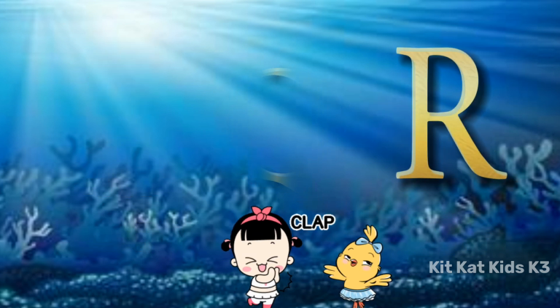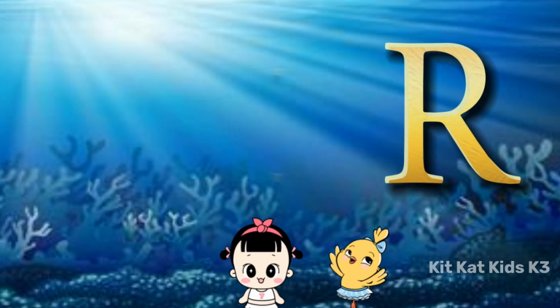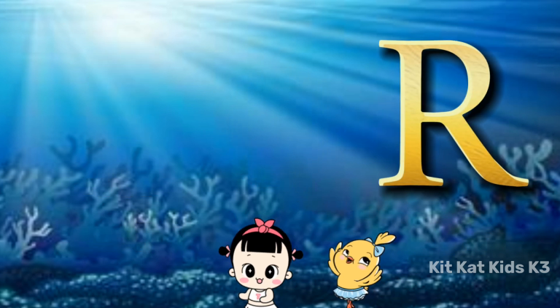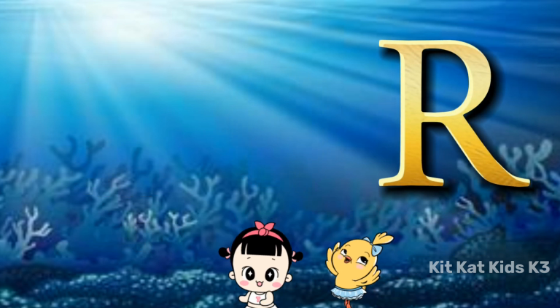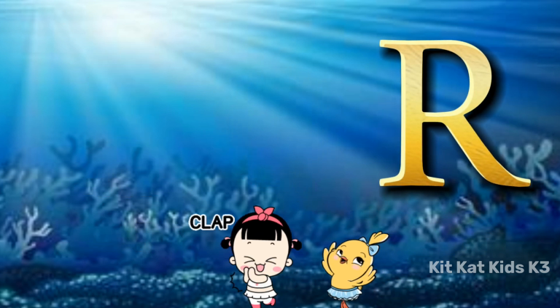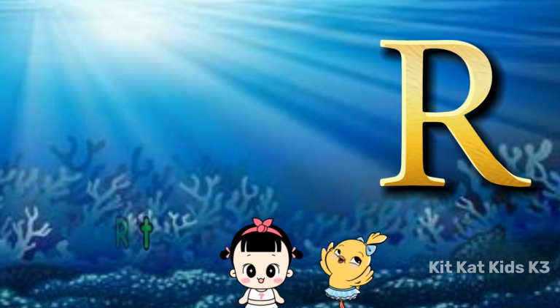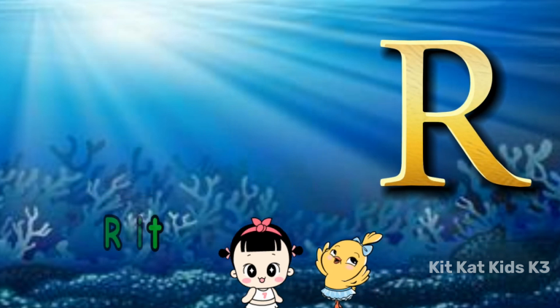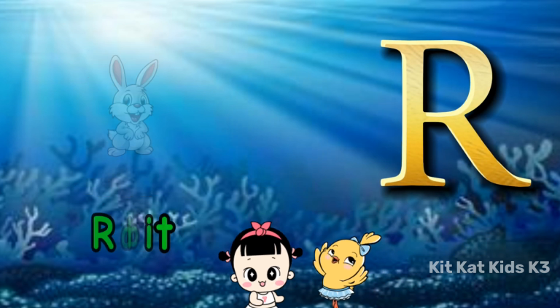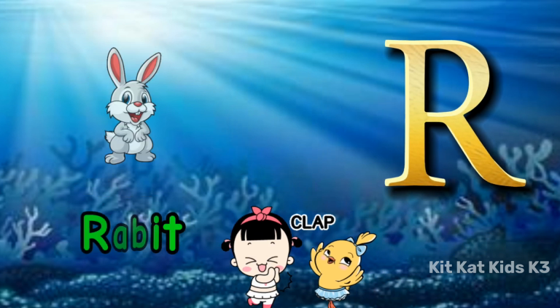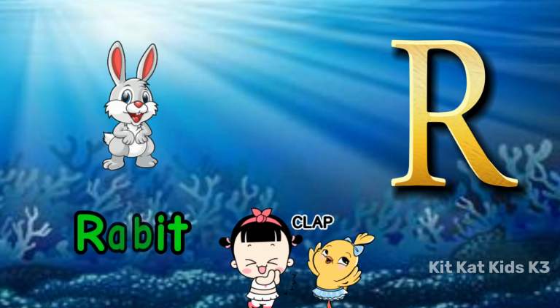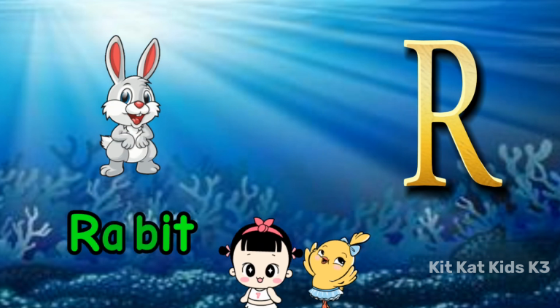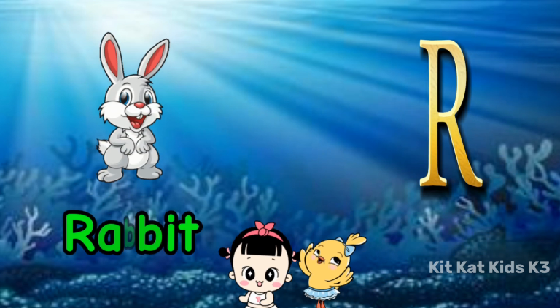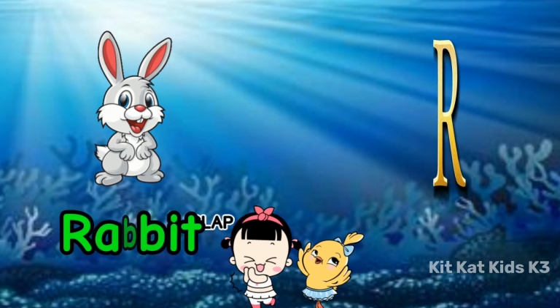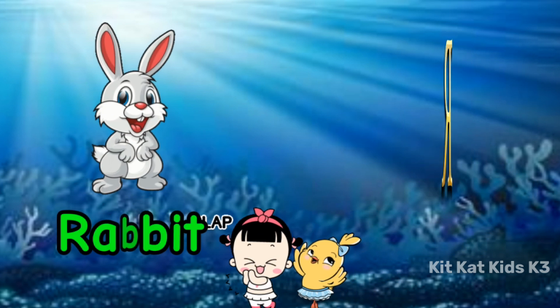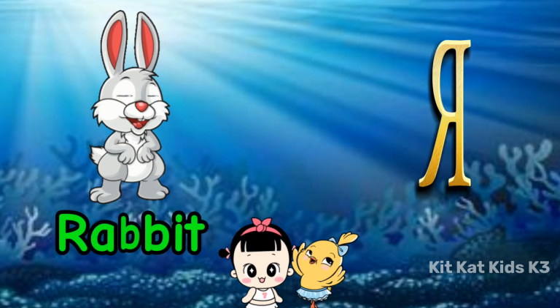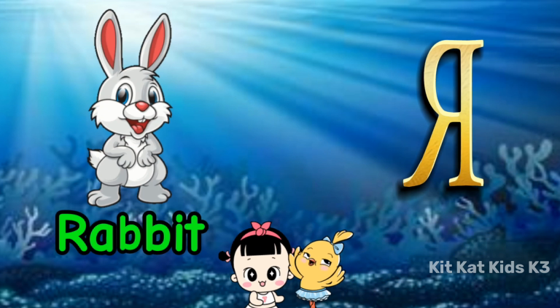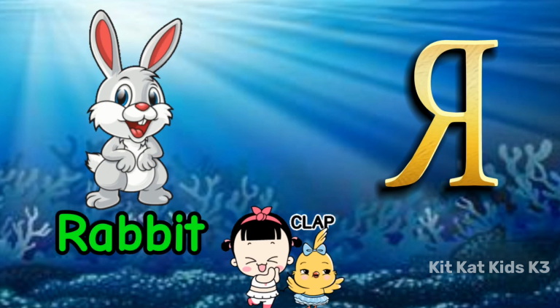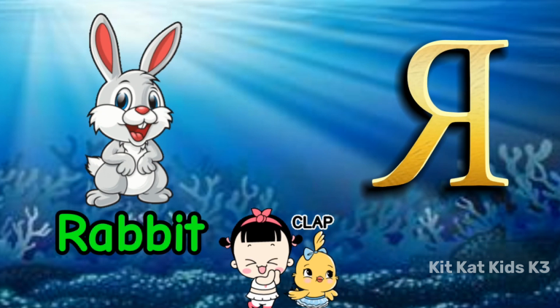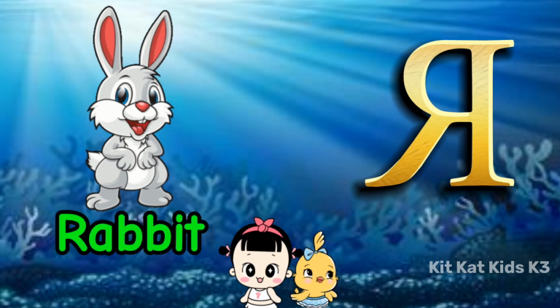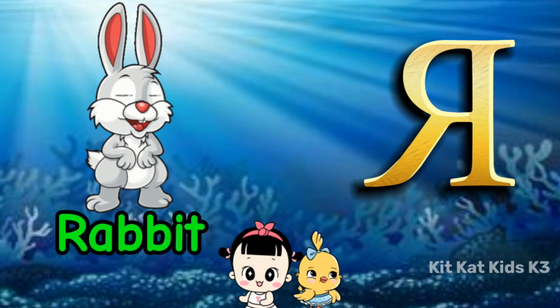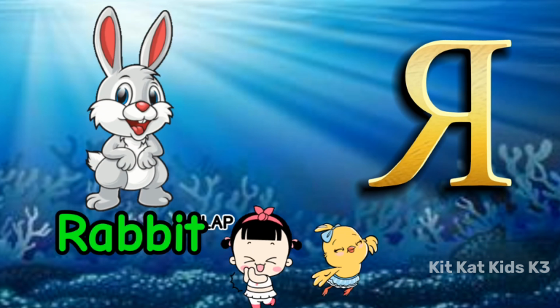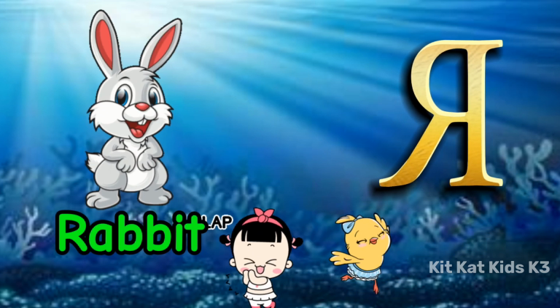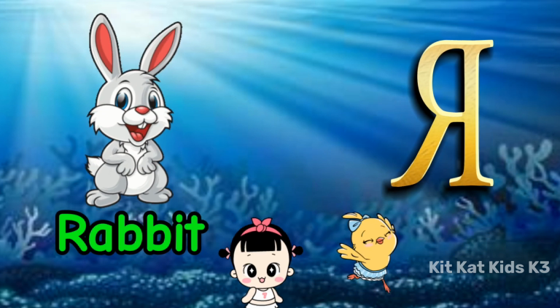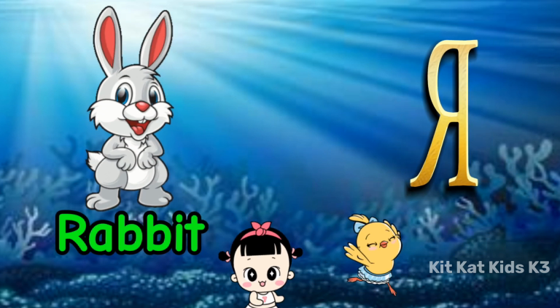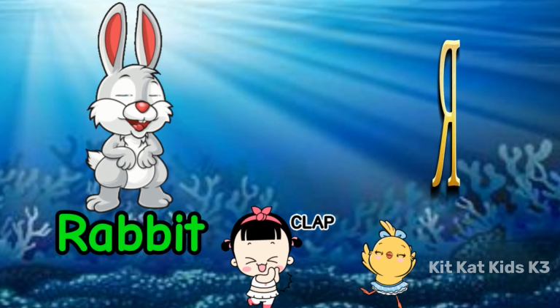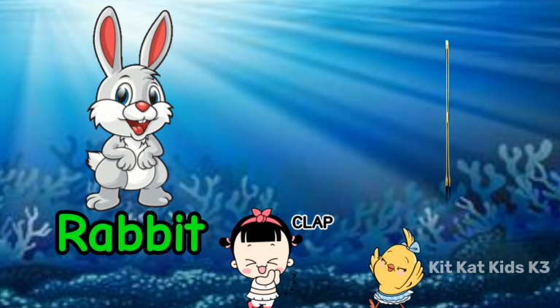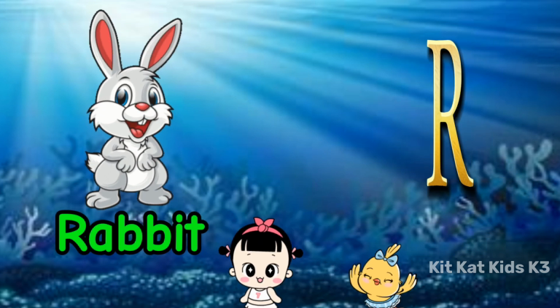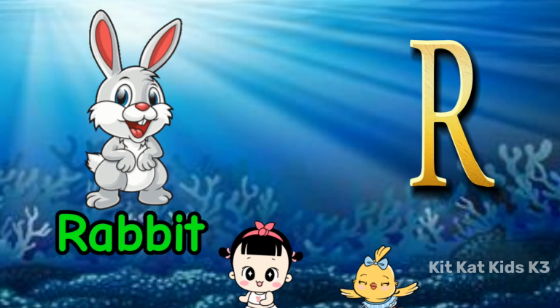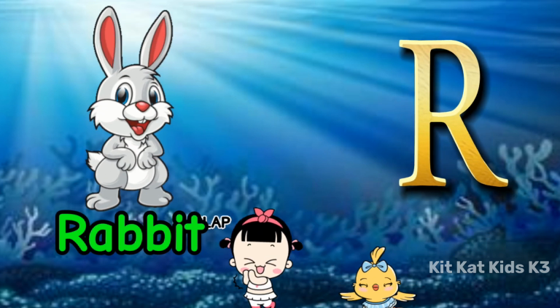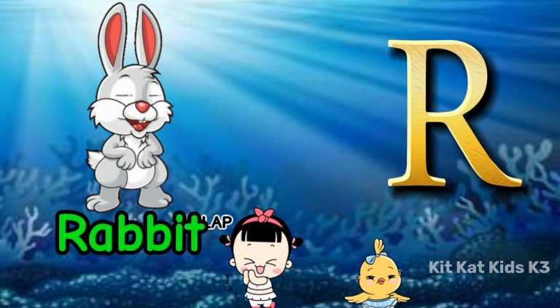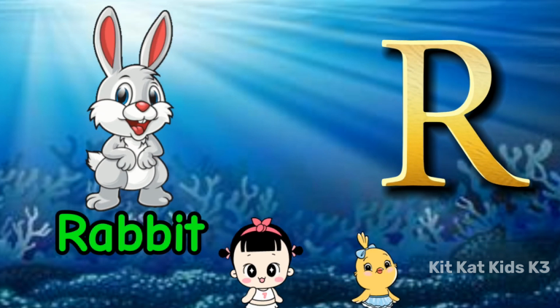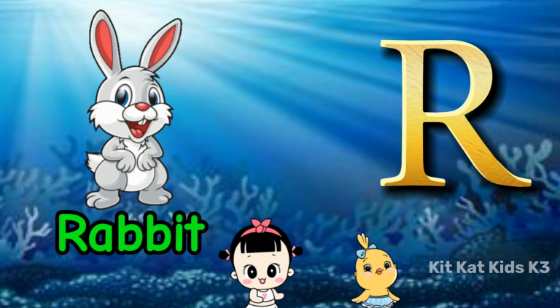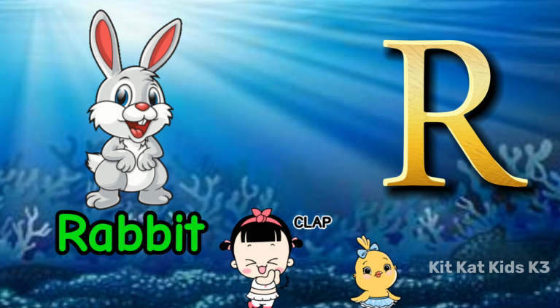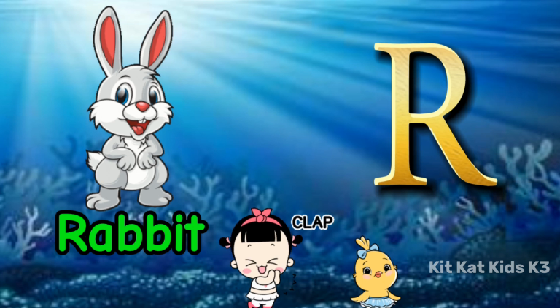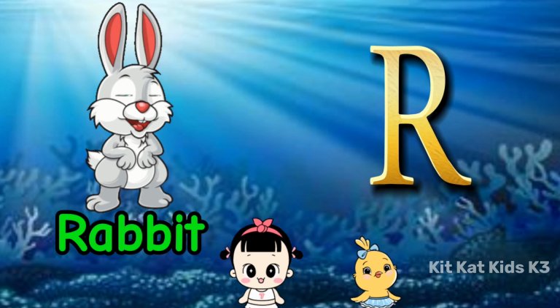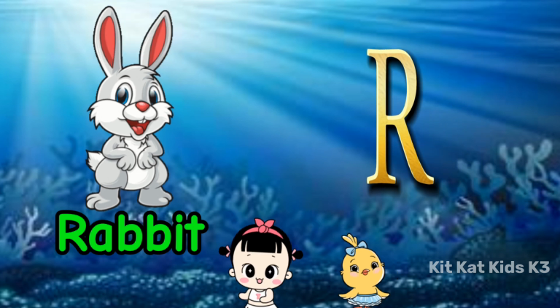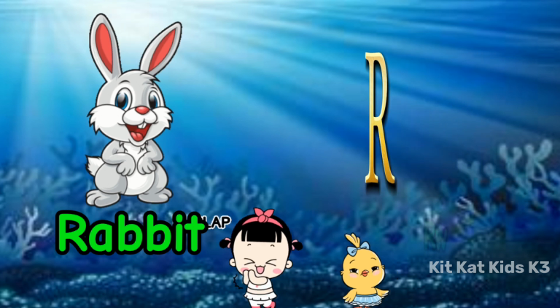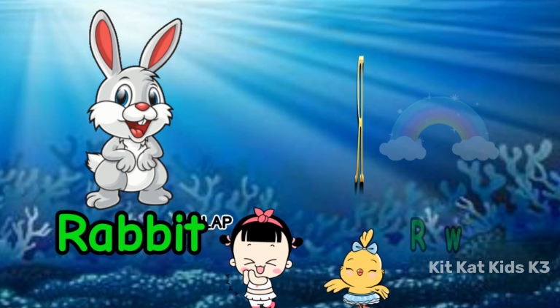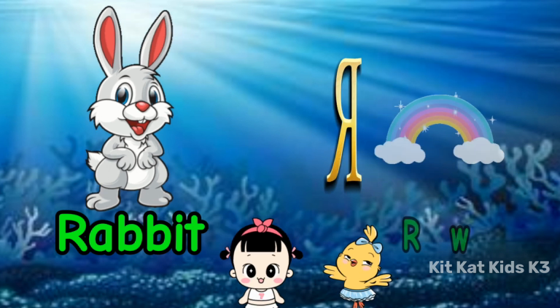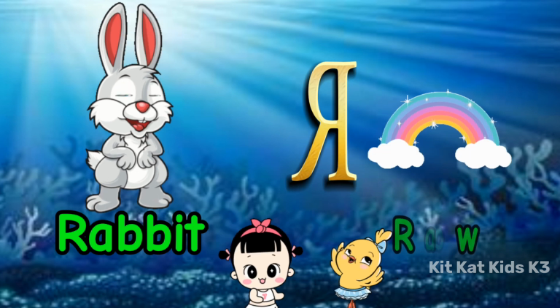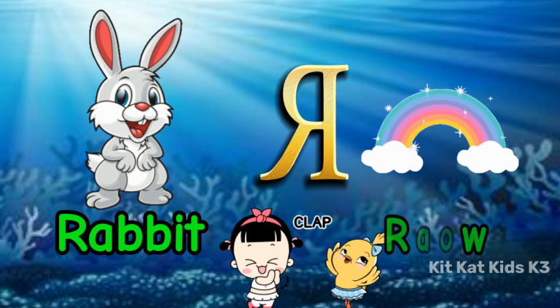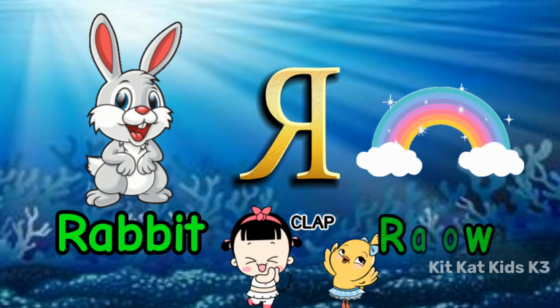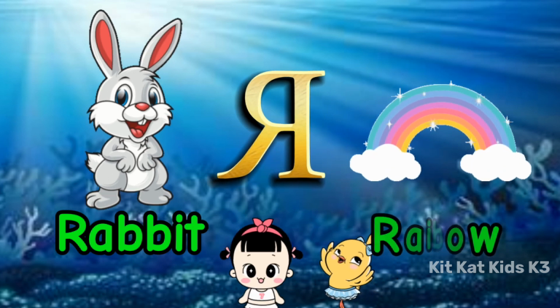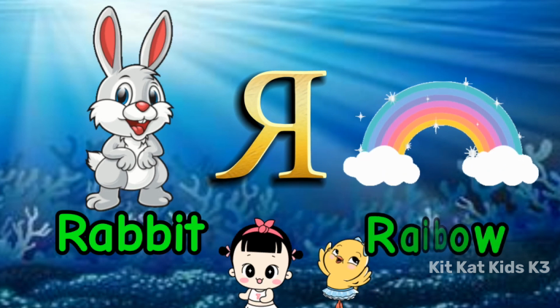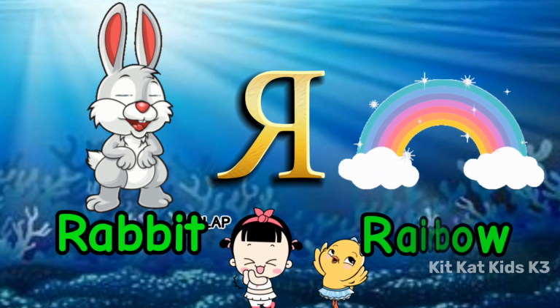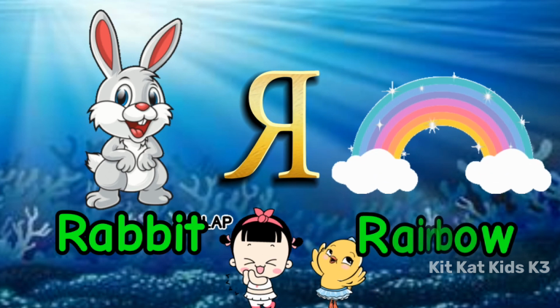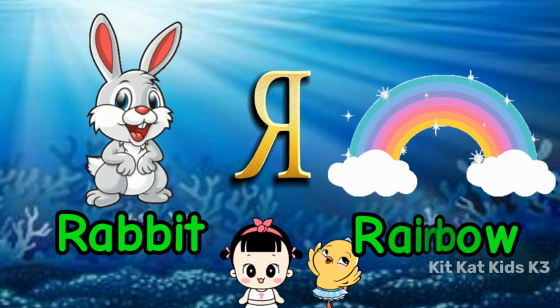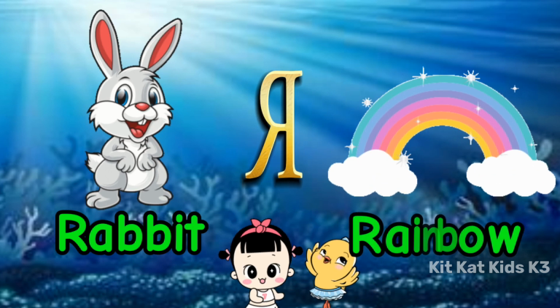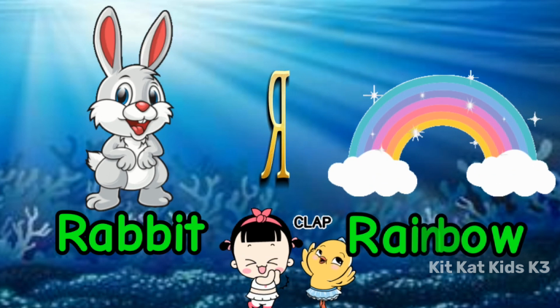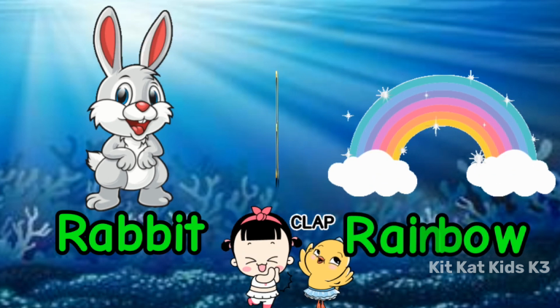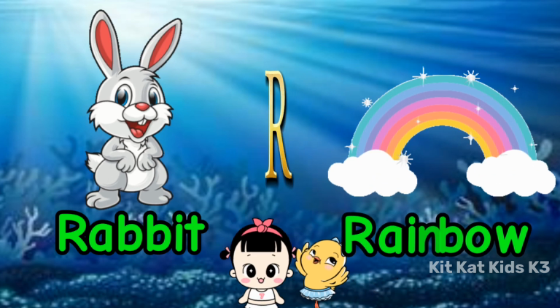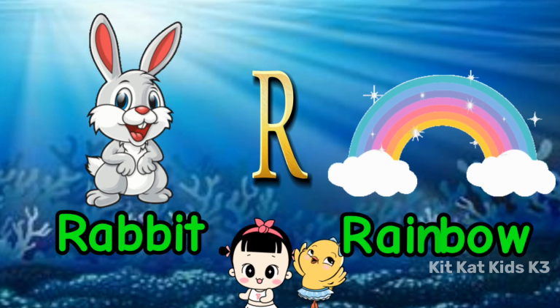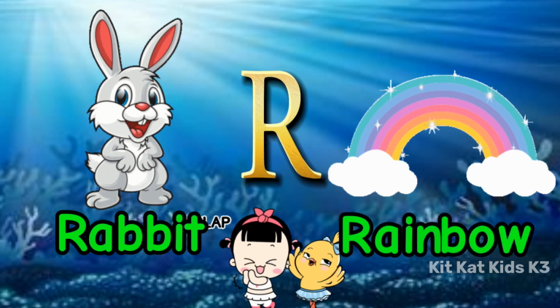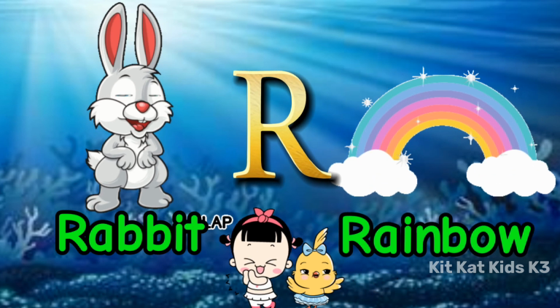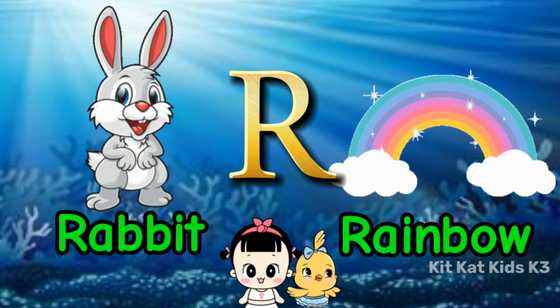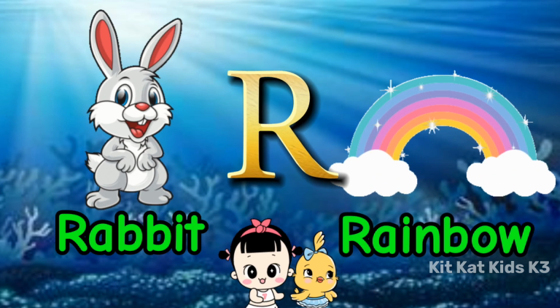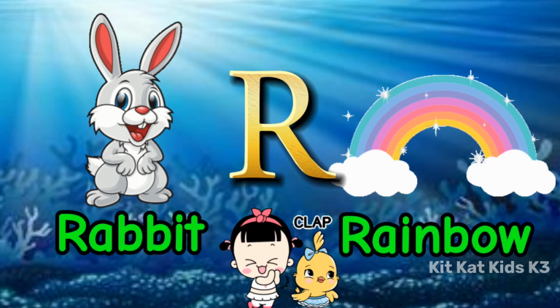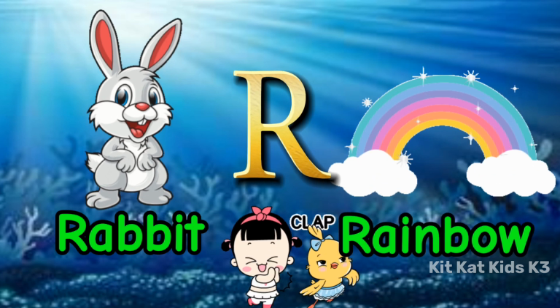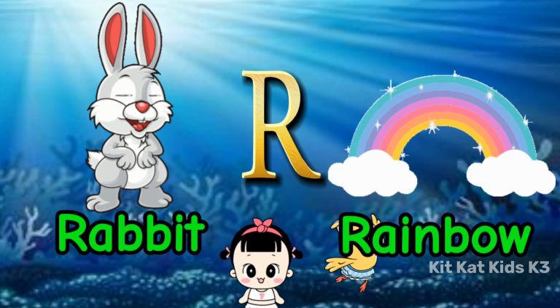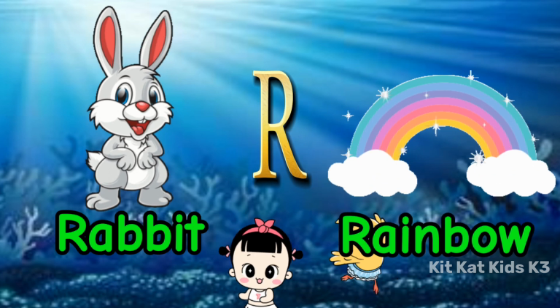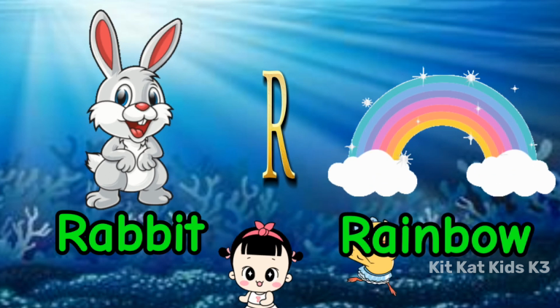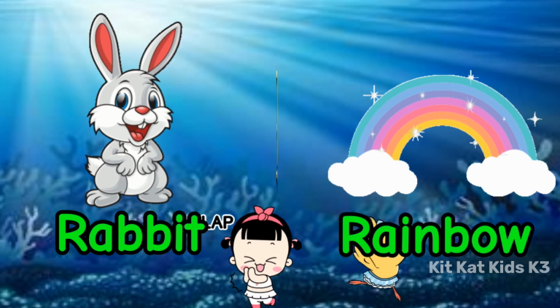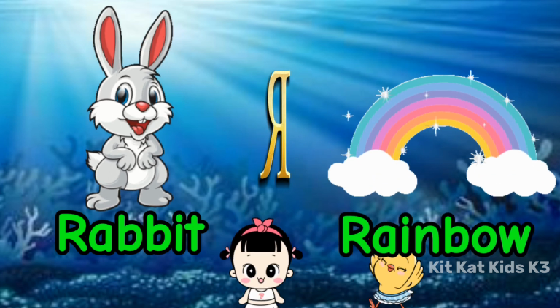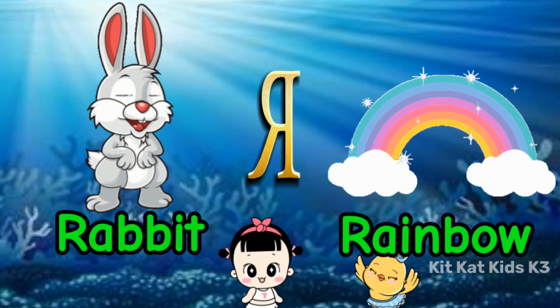R is for rabbit, with a fluffy tail. R is for rainbow, vibrant and pale.